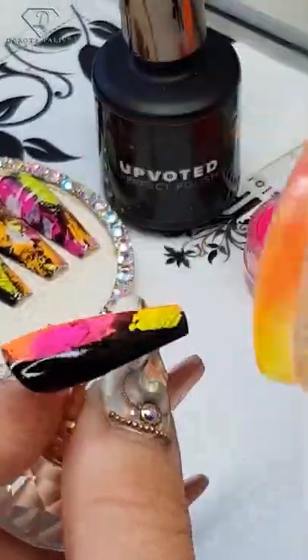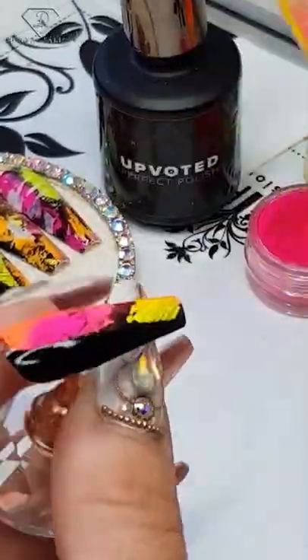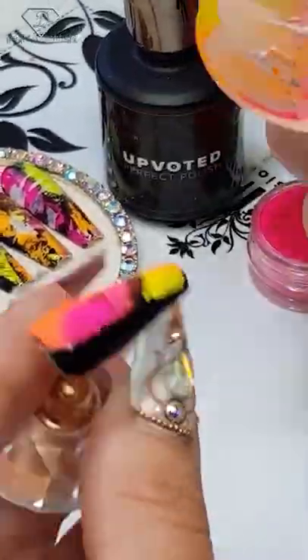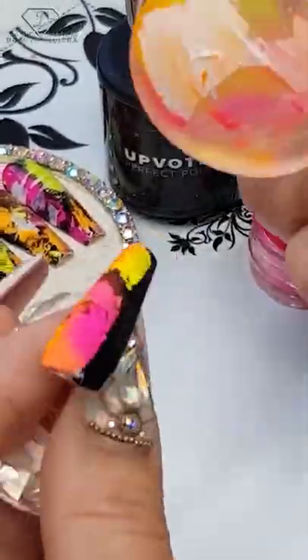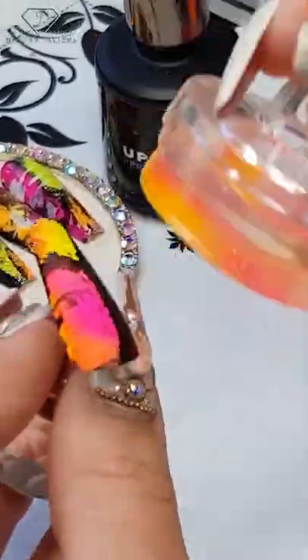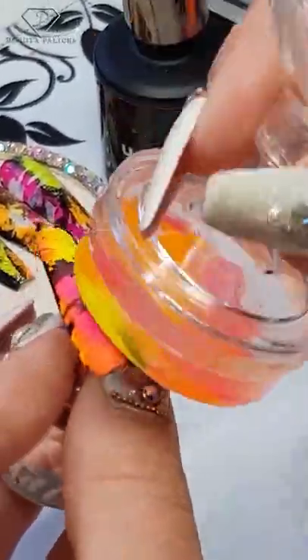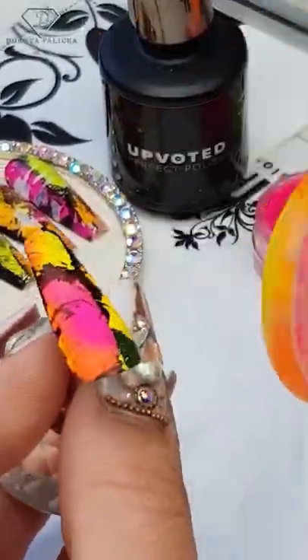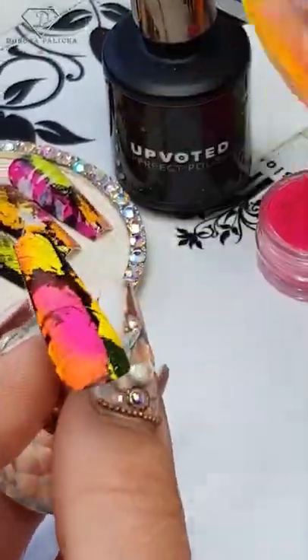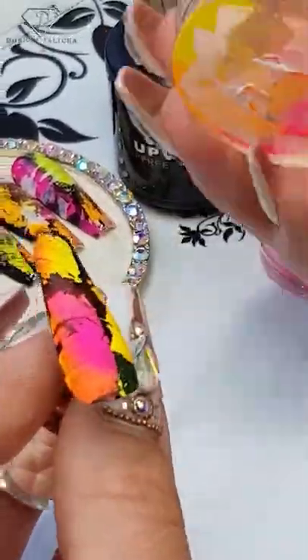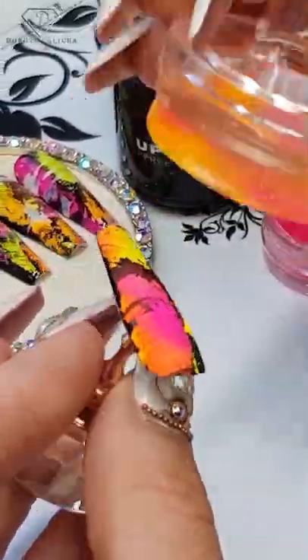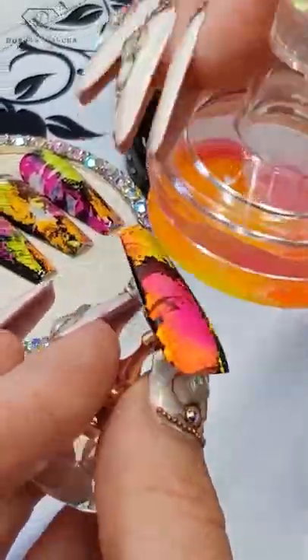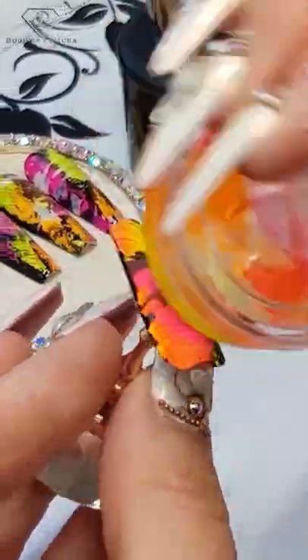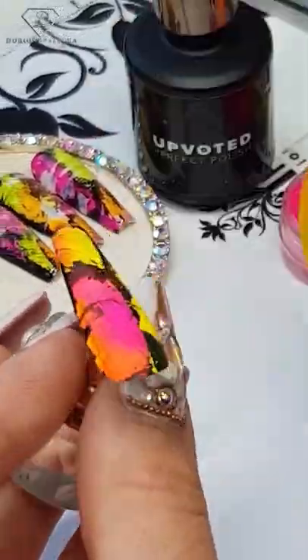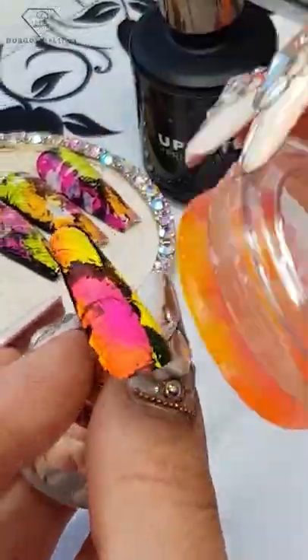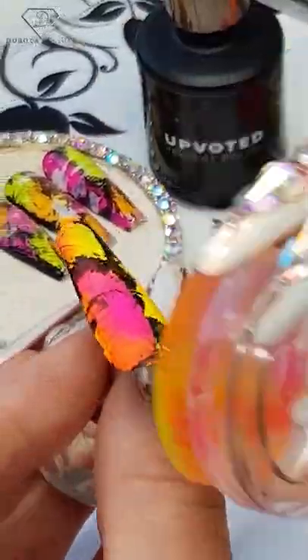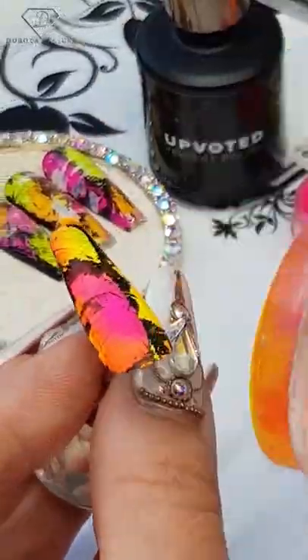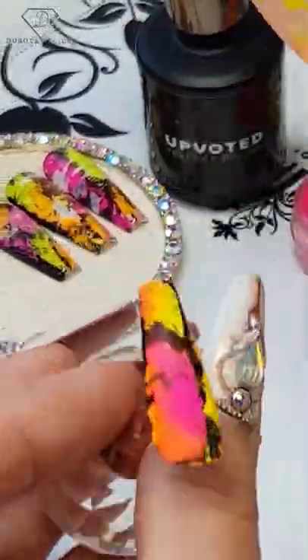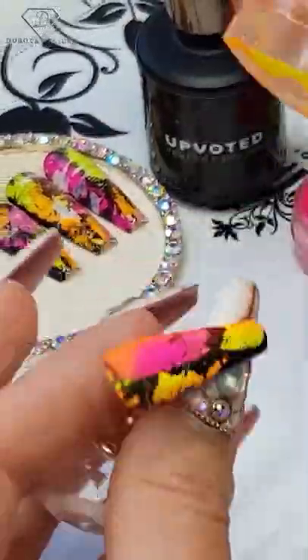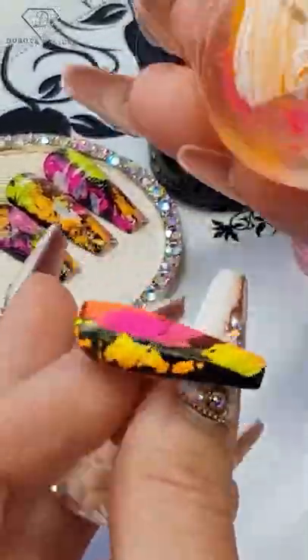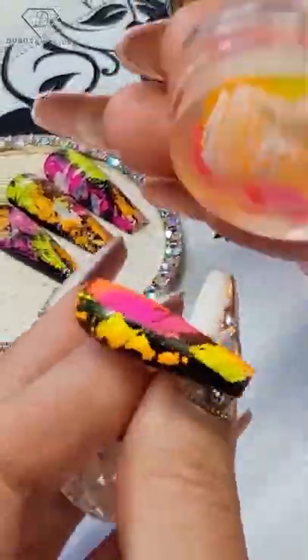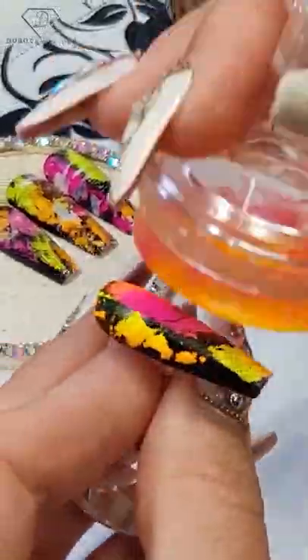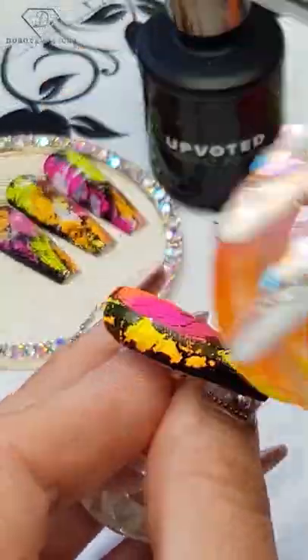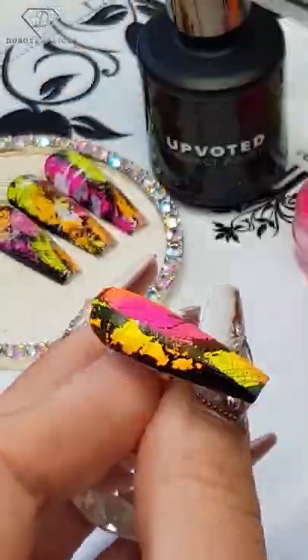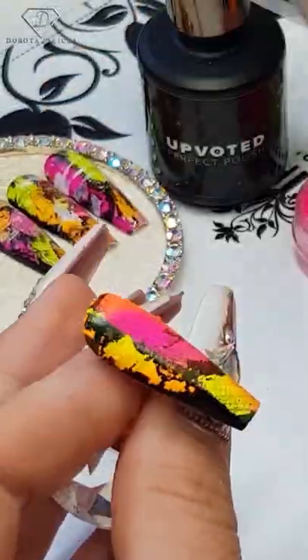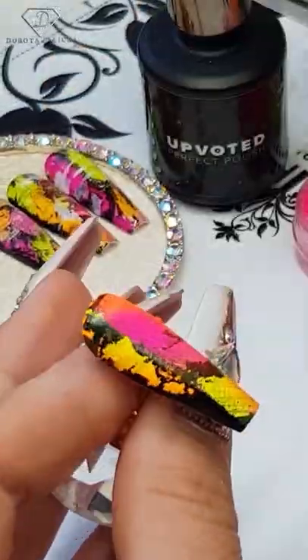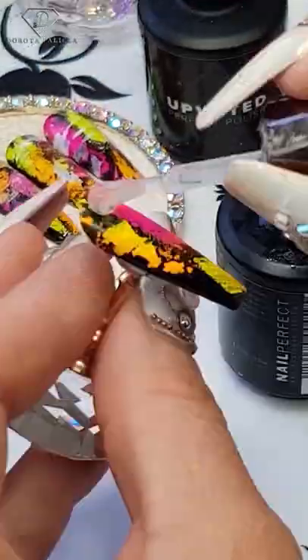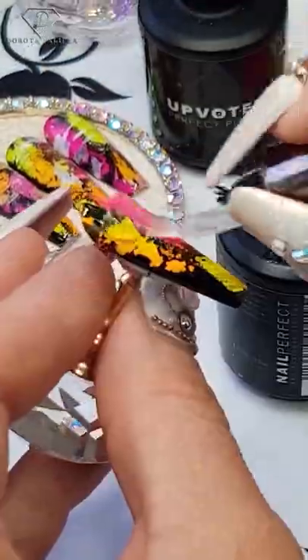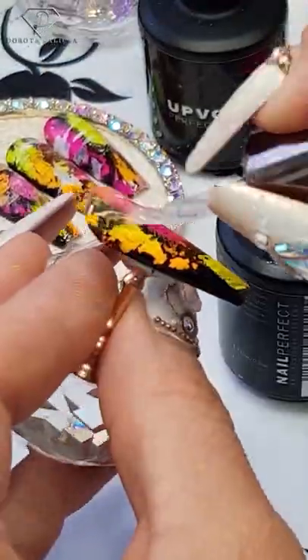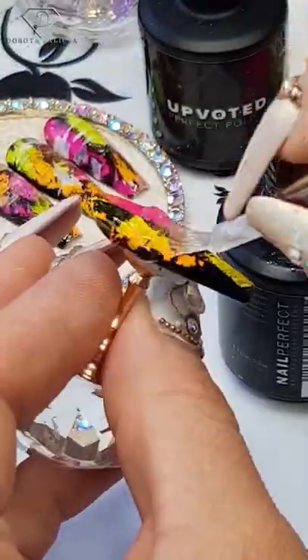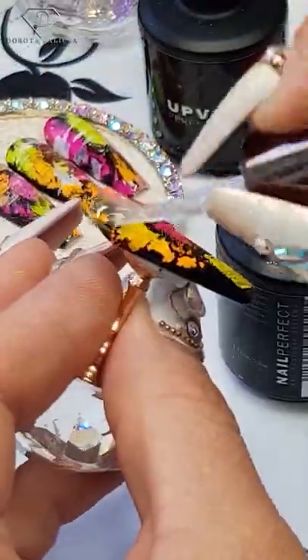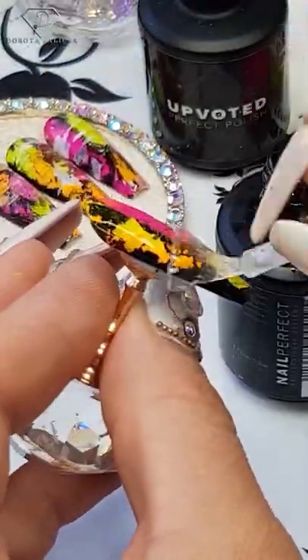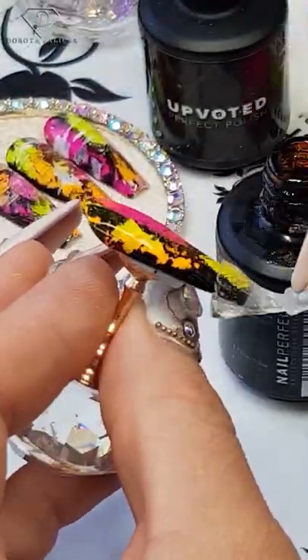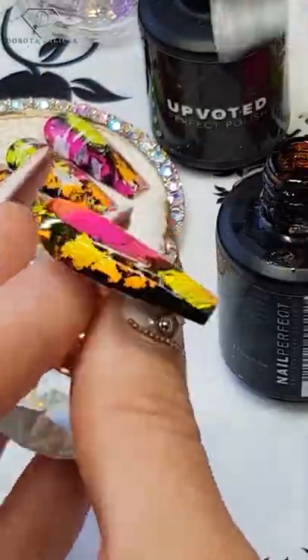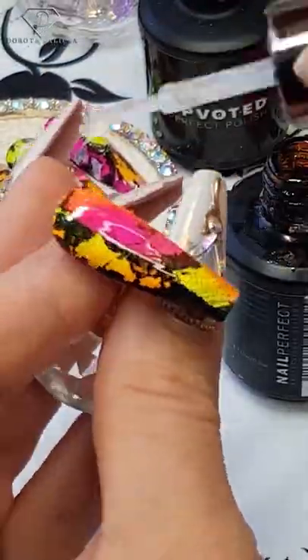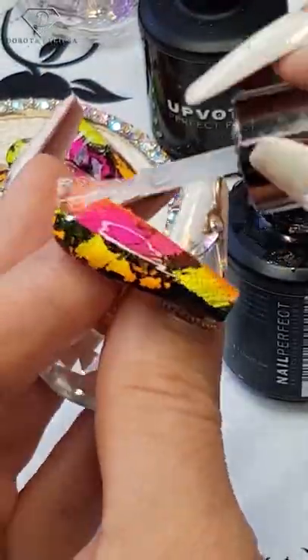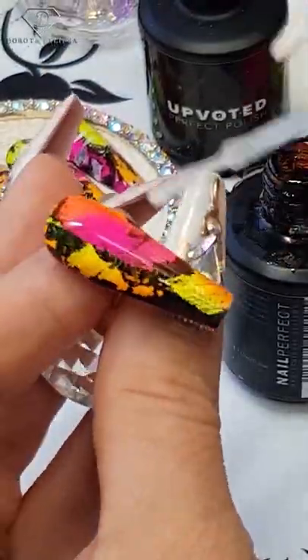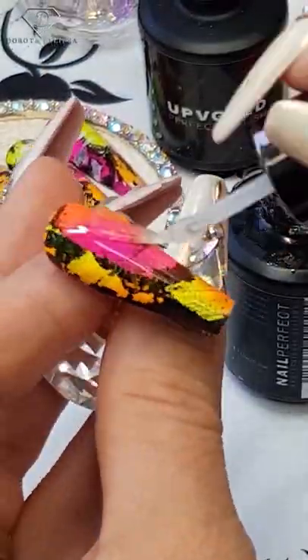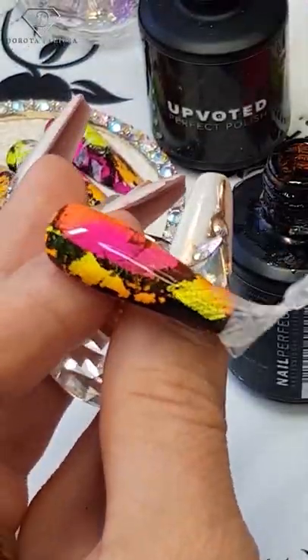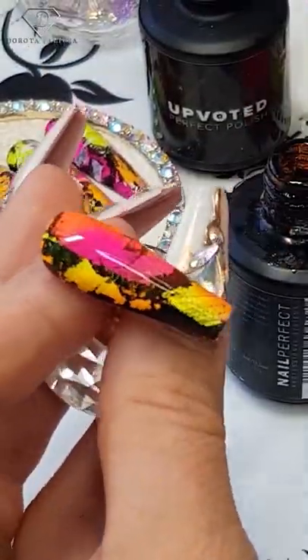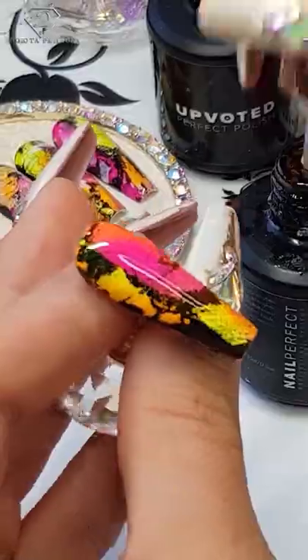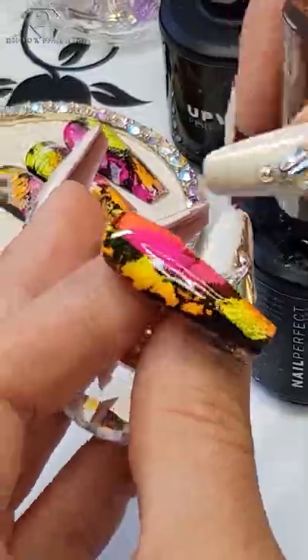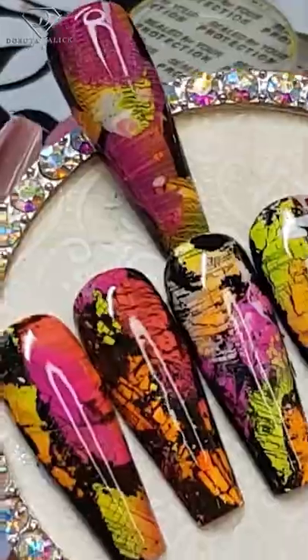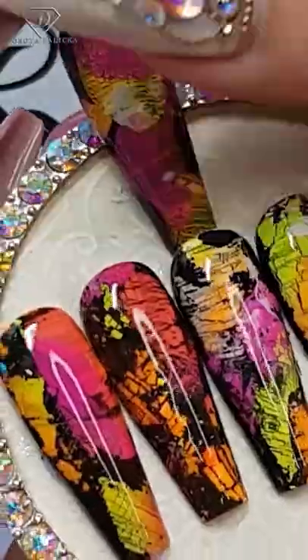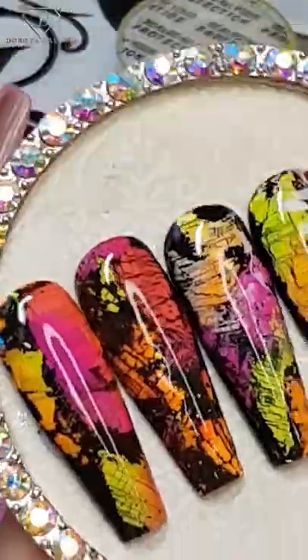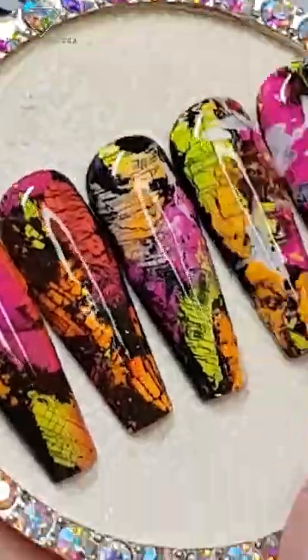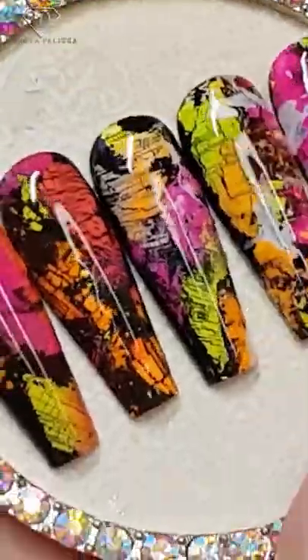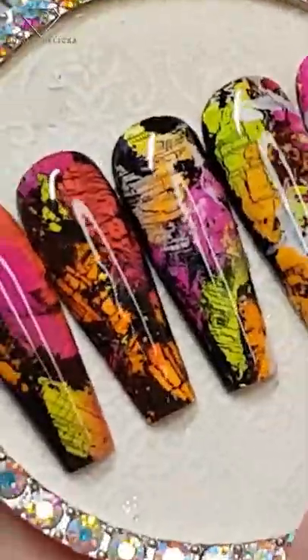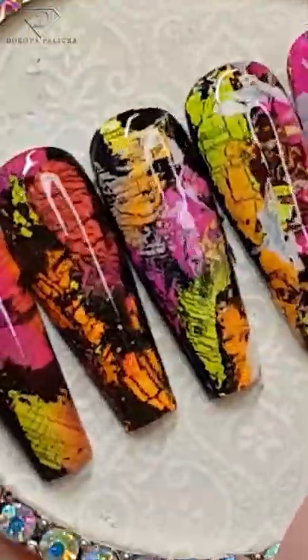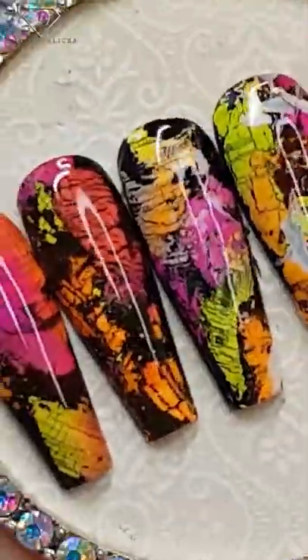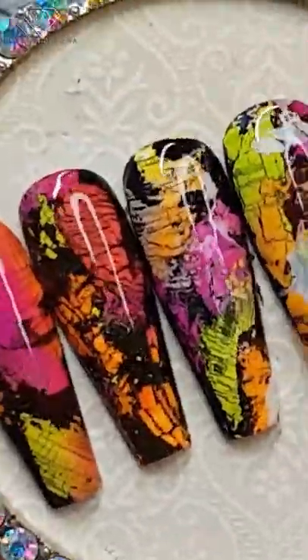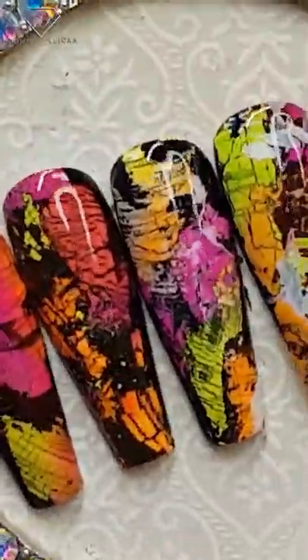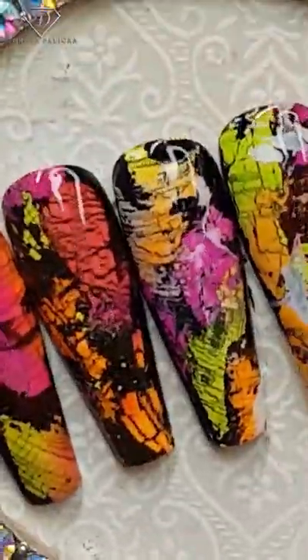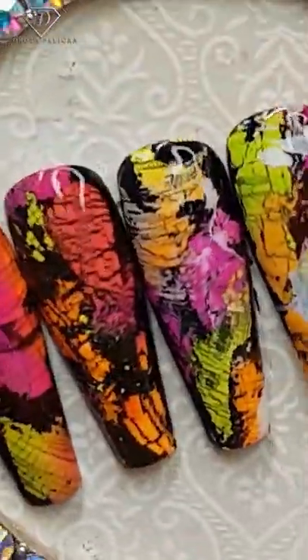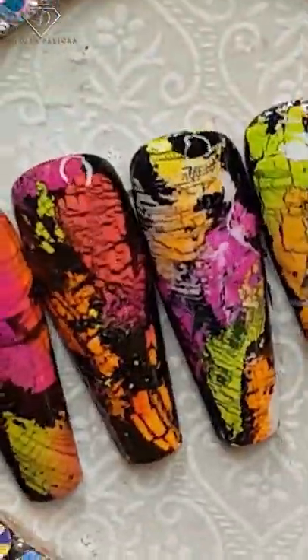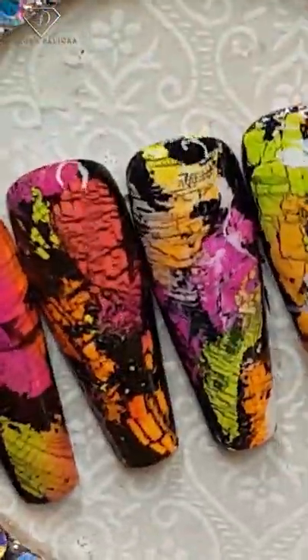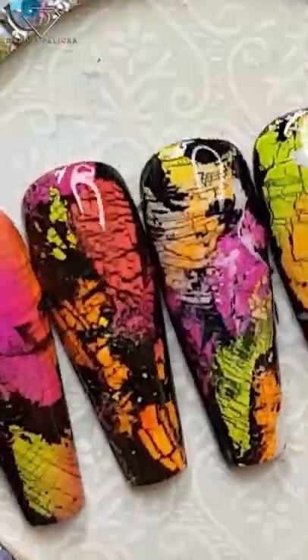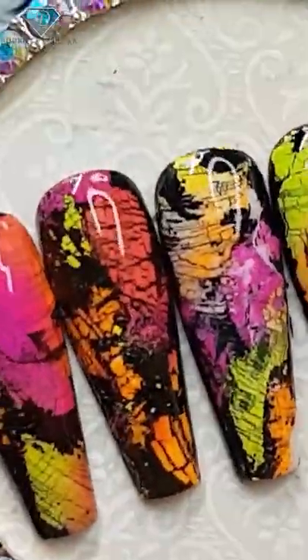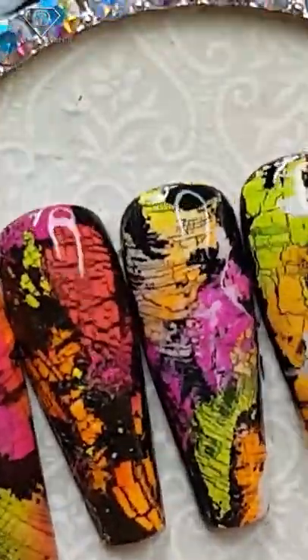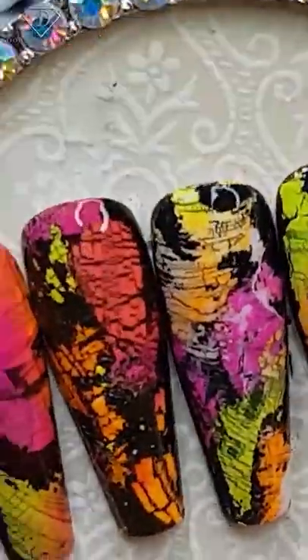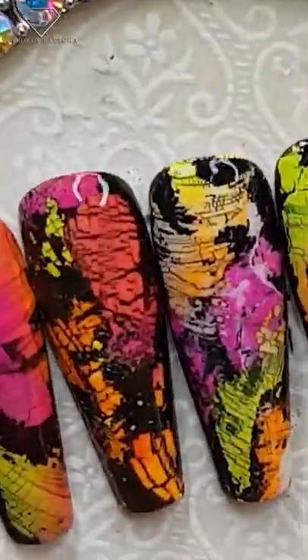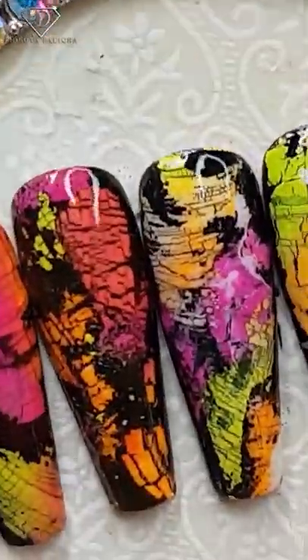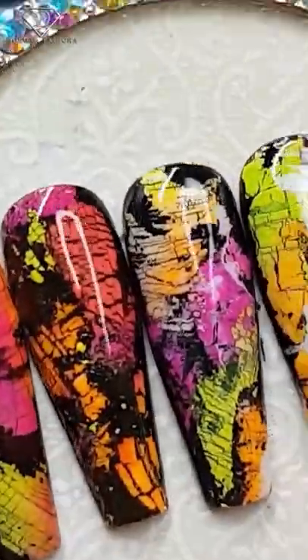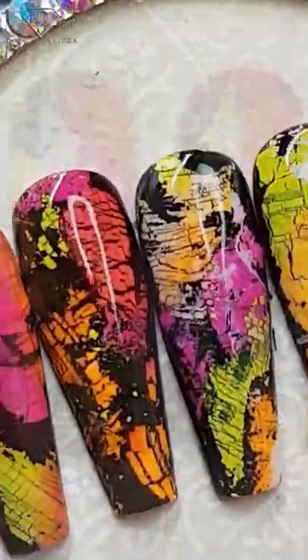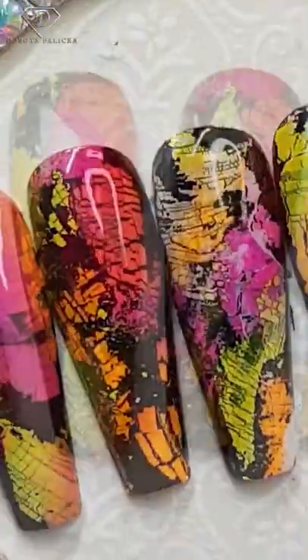Absolutely amazing. All the products we use are available at www.dorotapalicka.com.